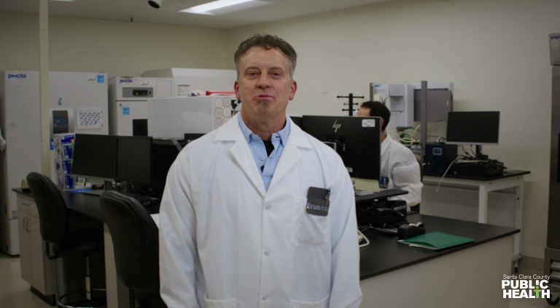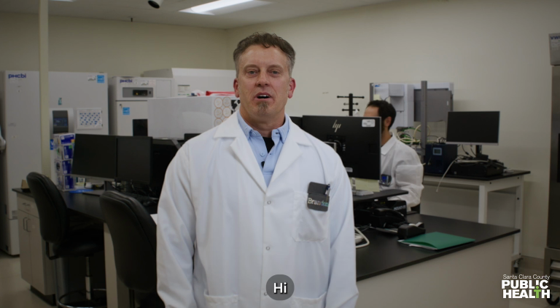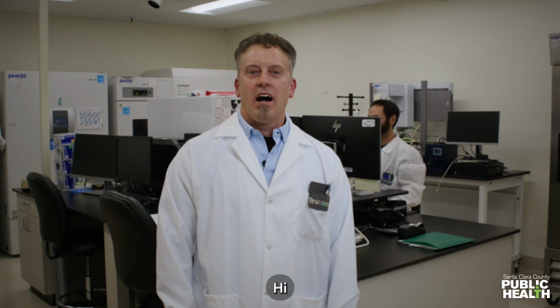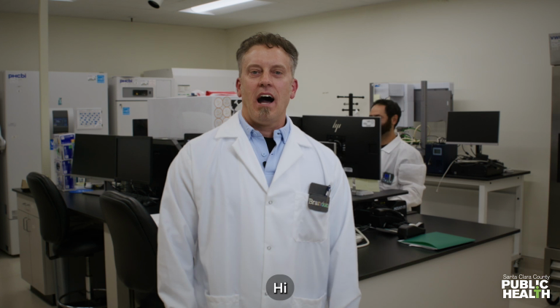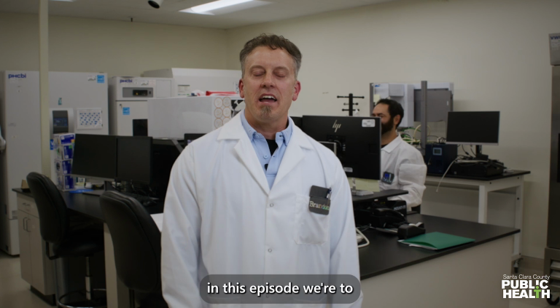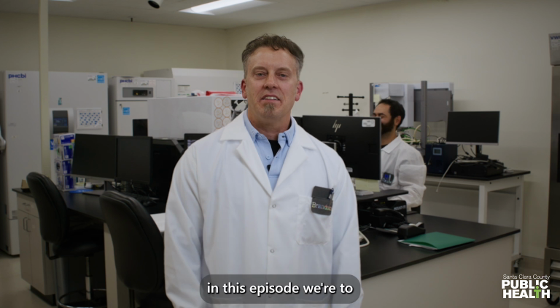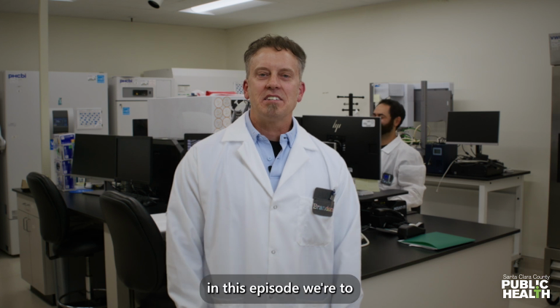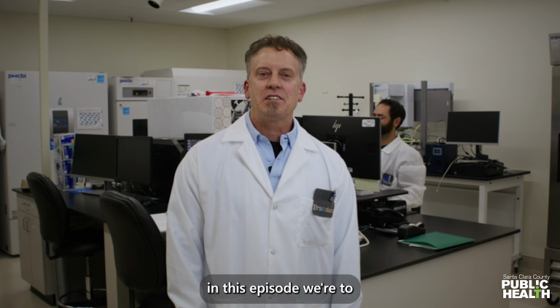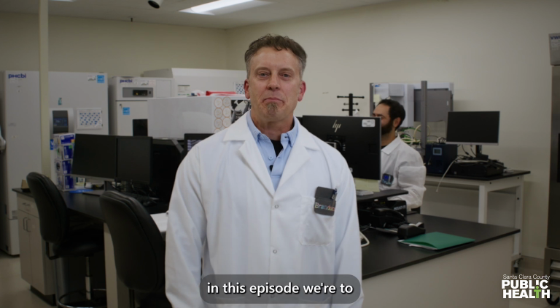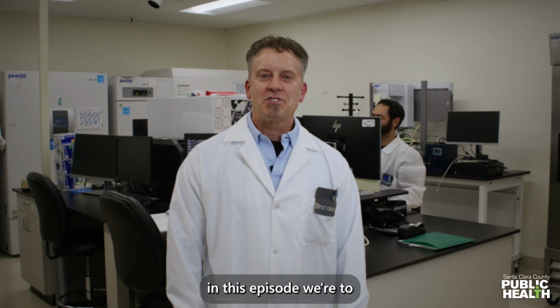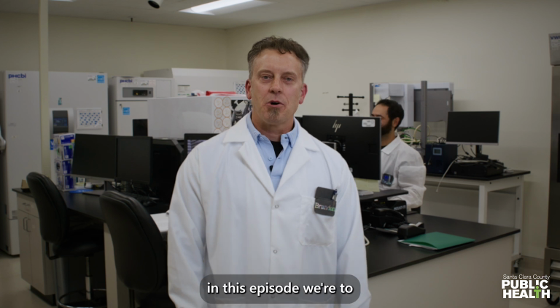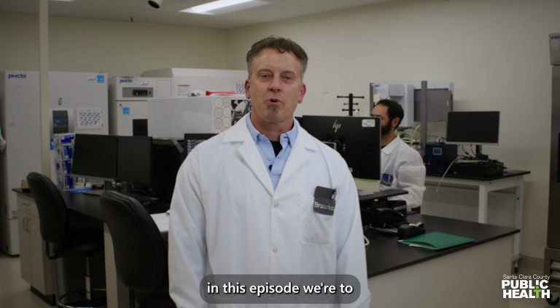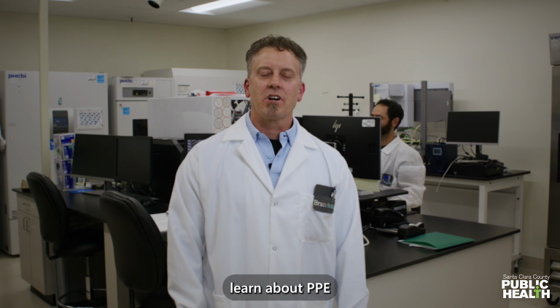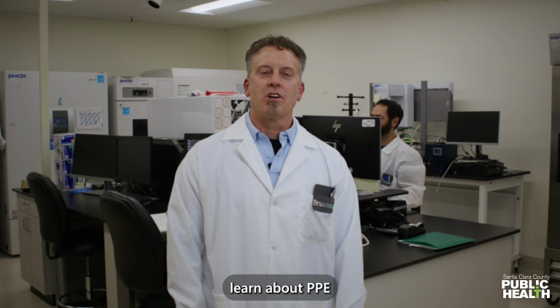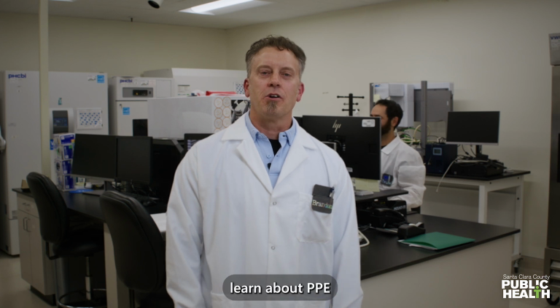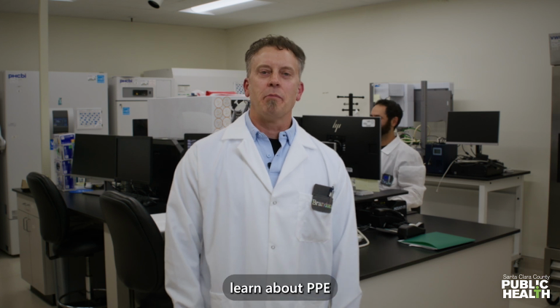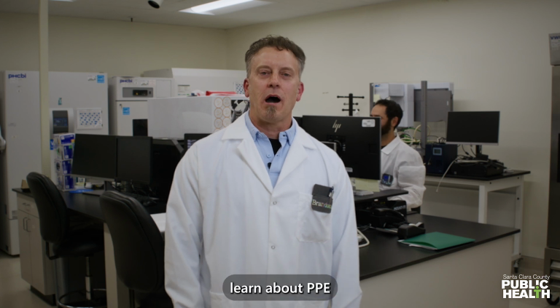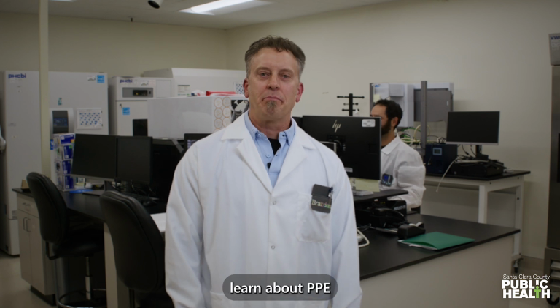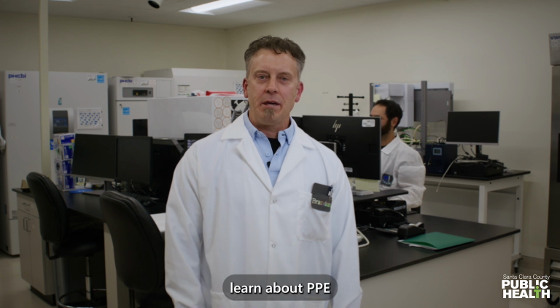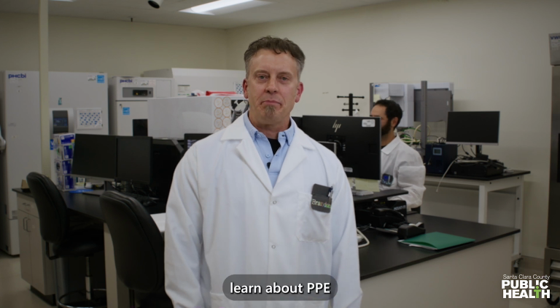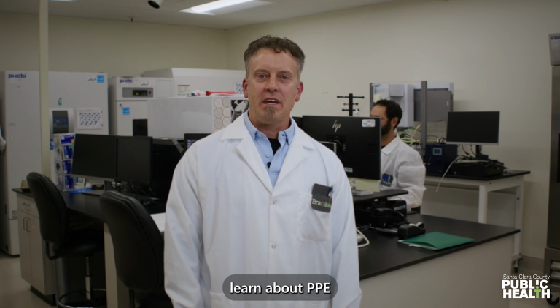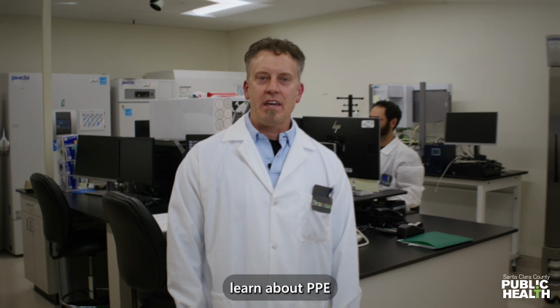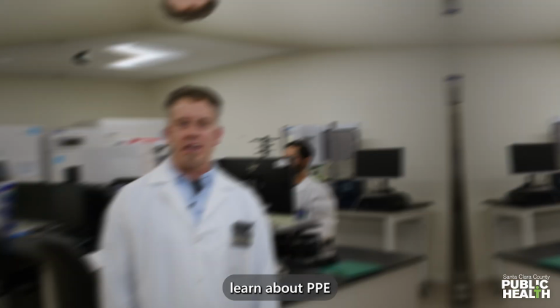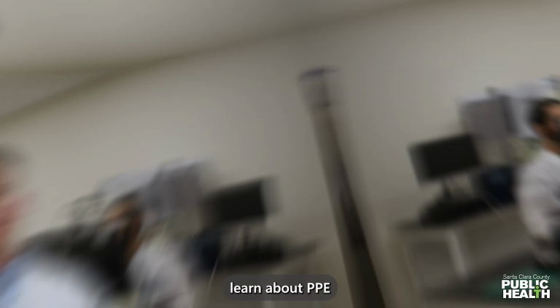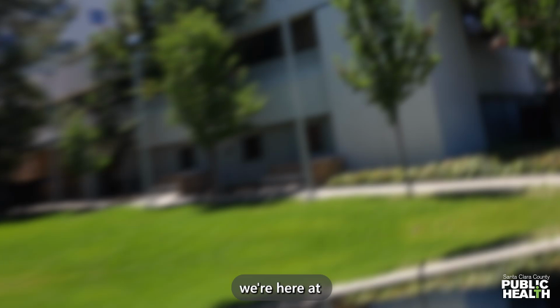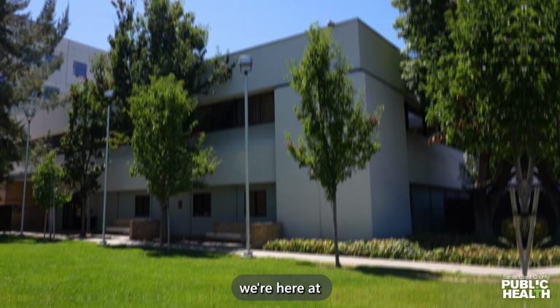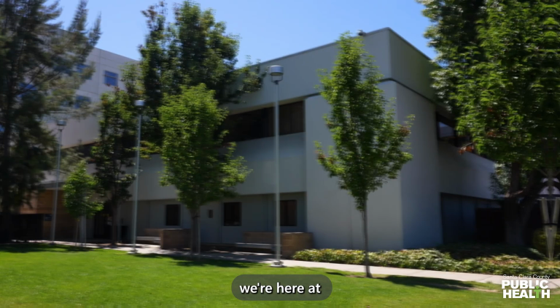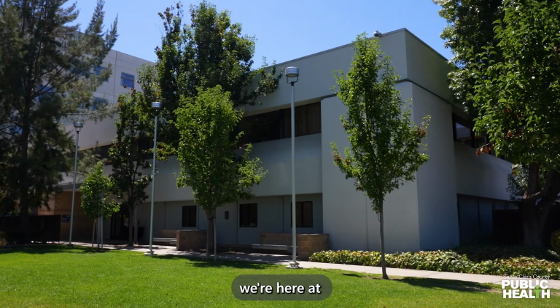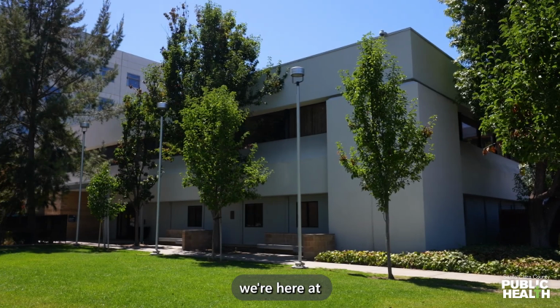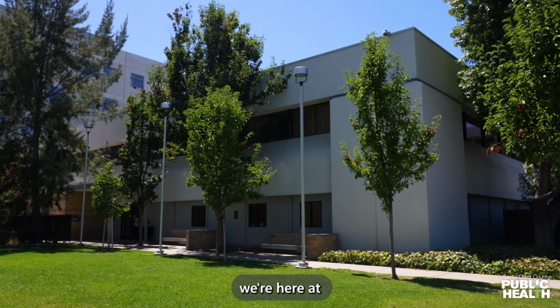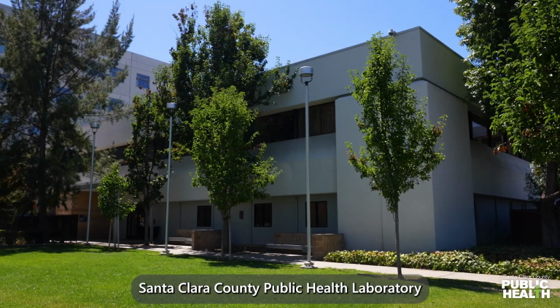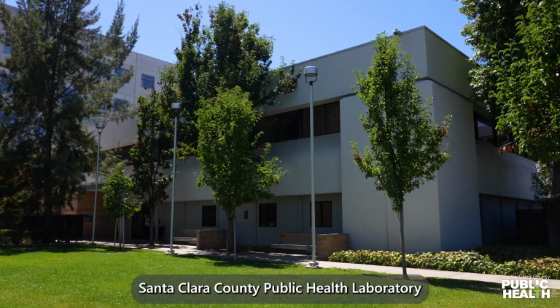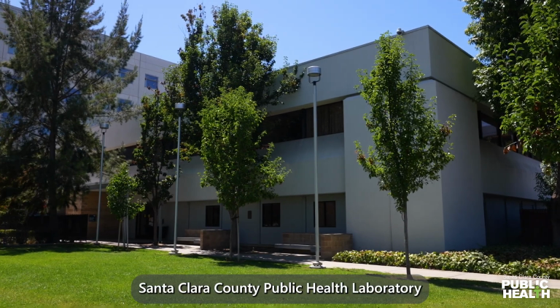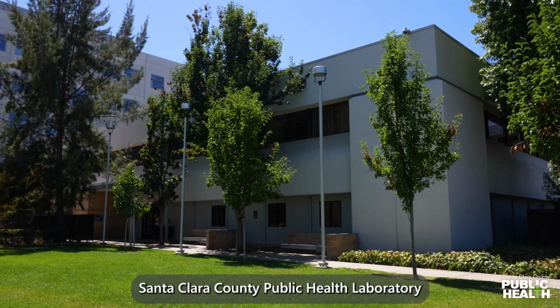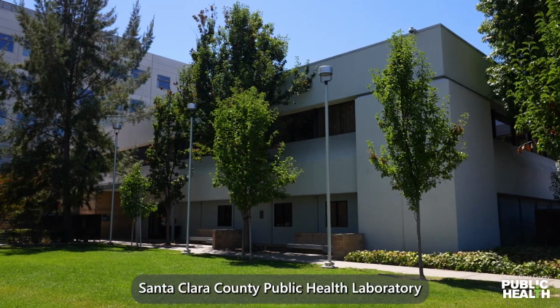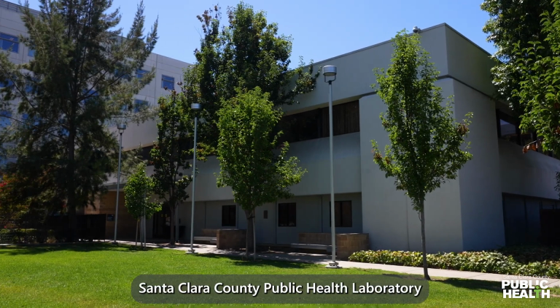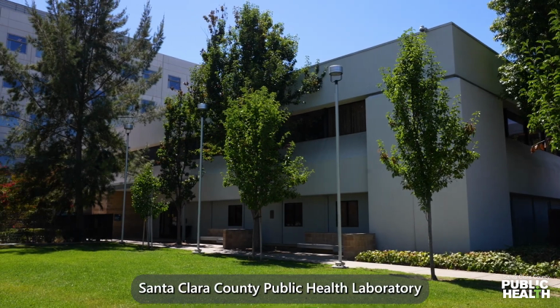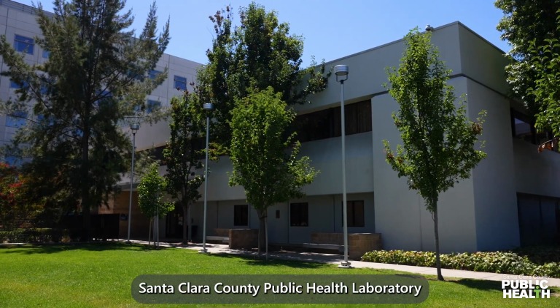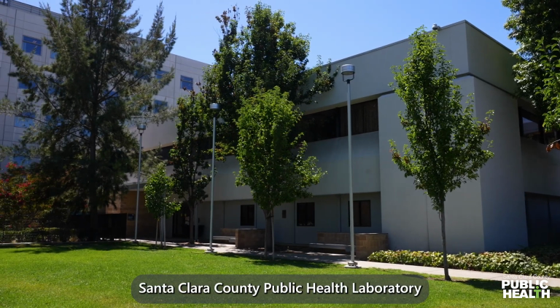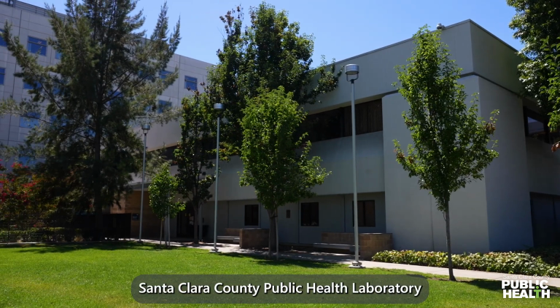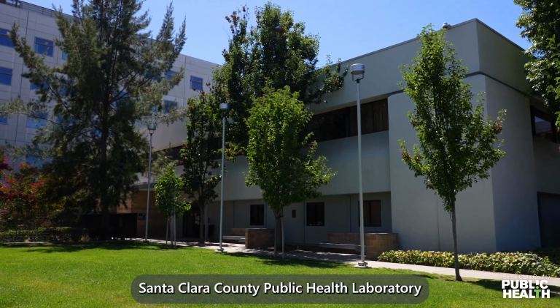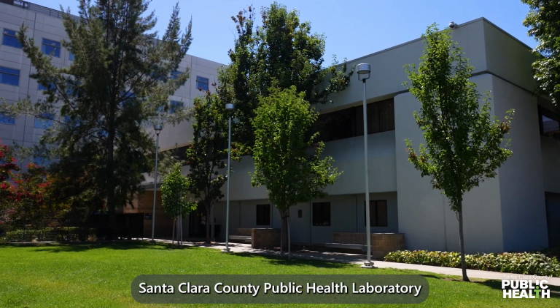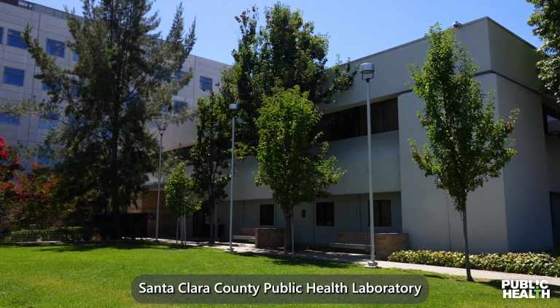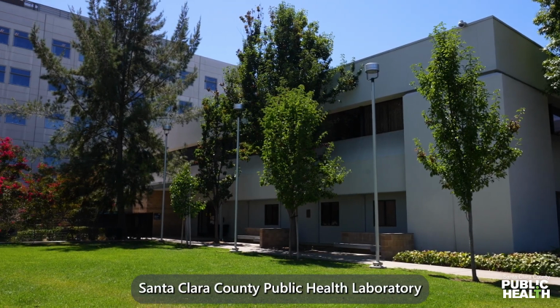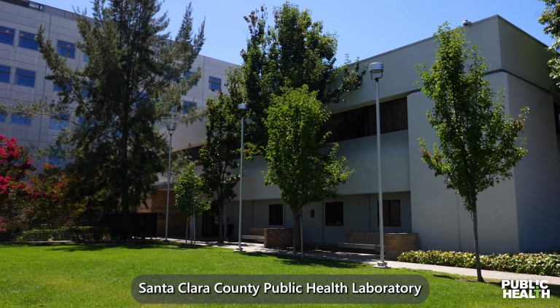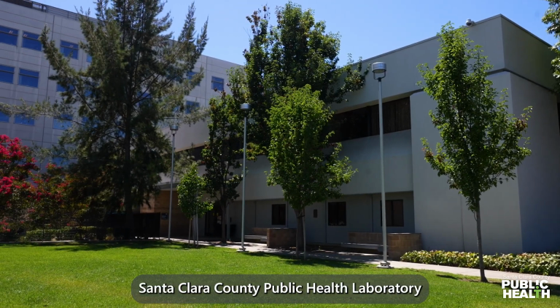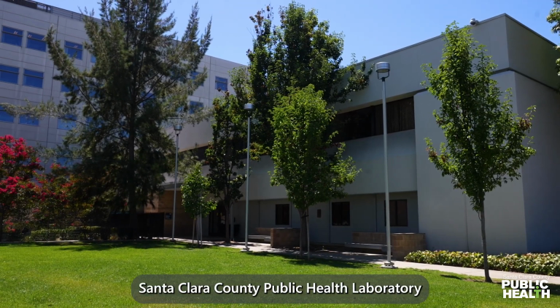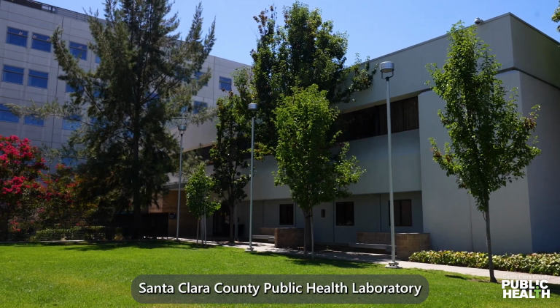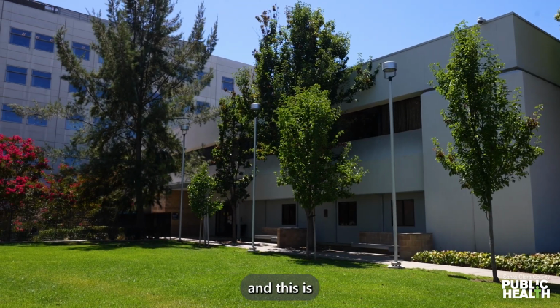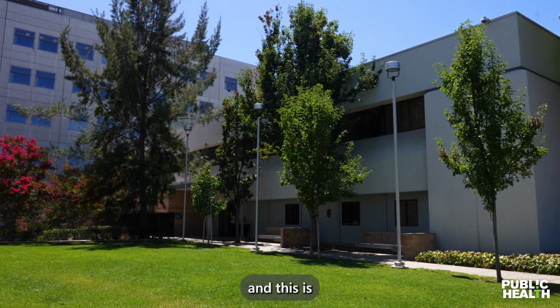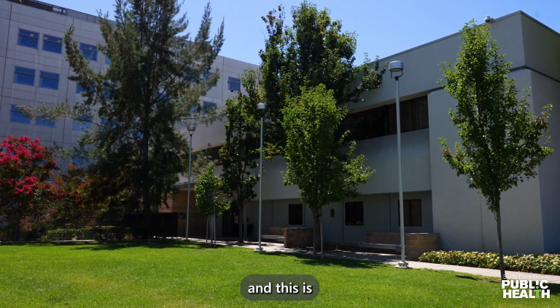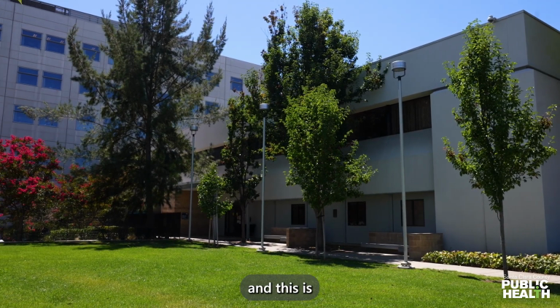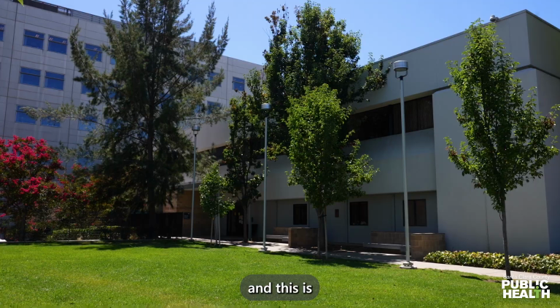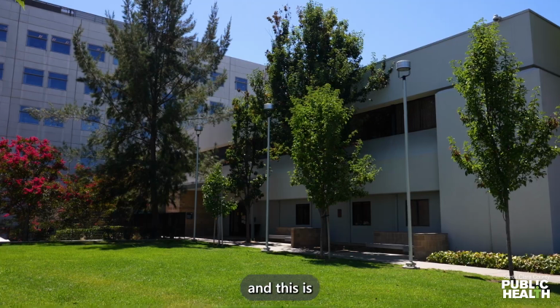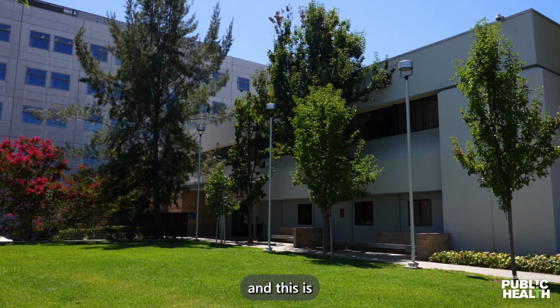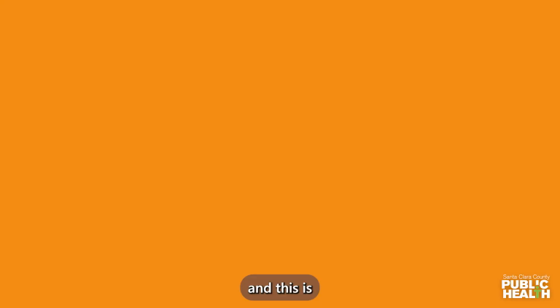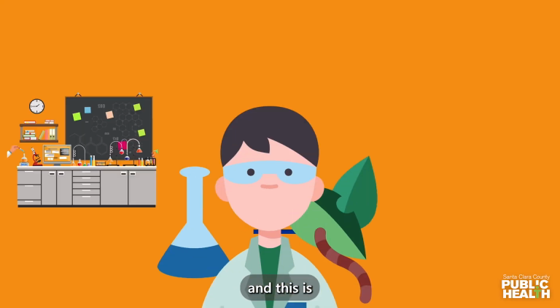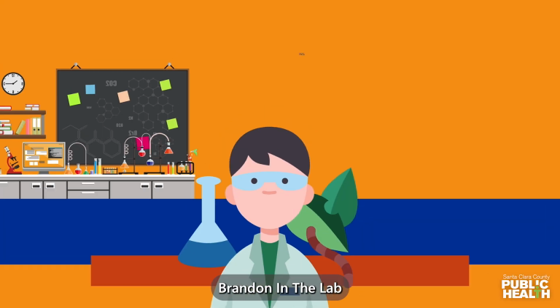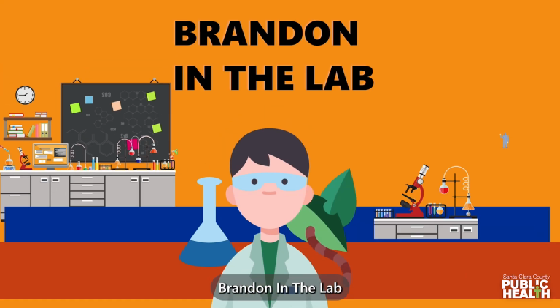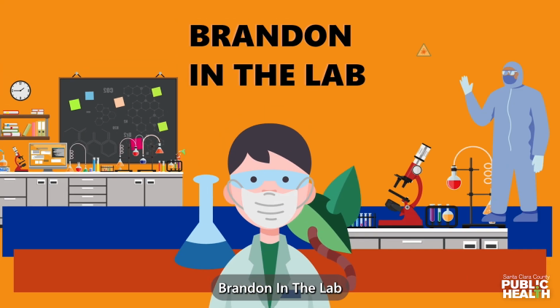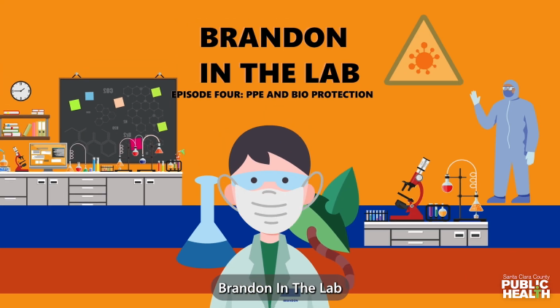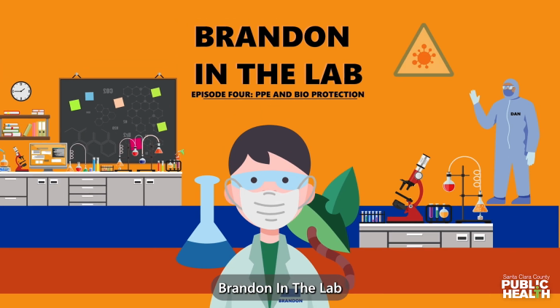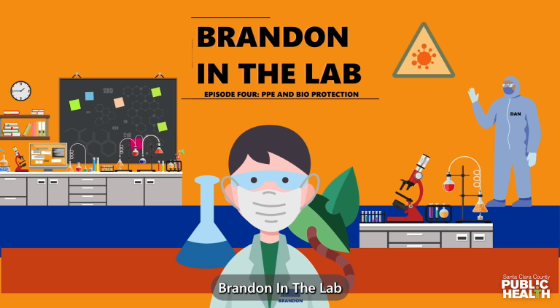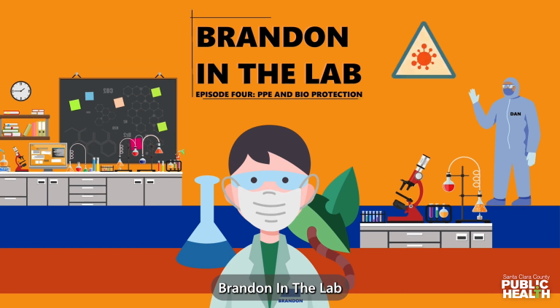Hi, in this episode we're going to learn about PPE. We're here at Santa Clara County Public Health Laboratory, and this is Brandon in the lab.